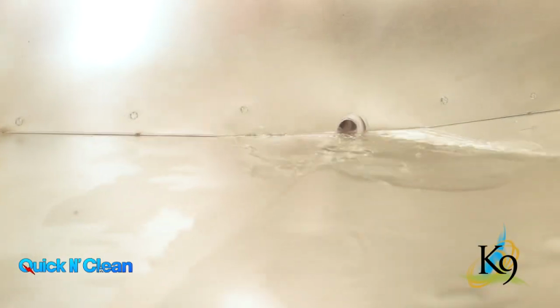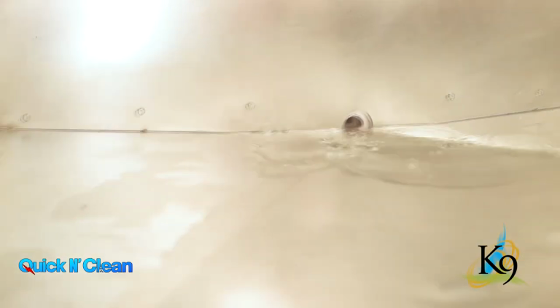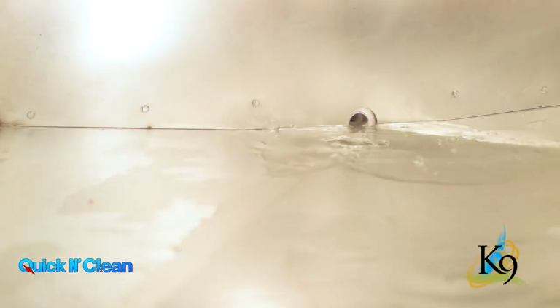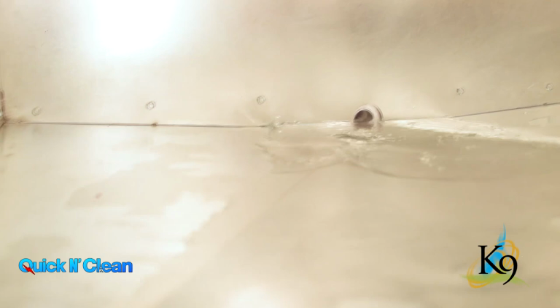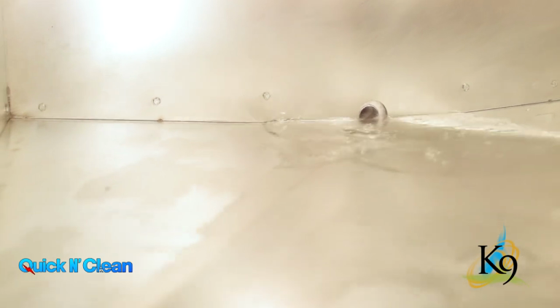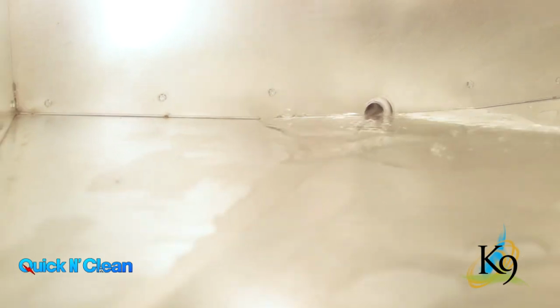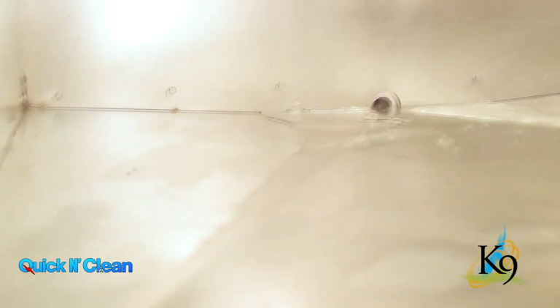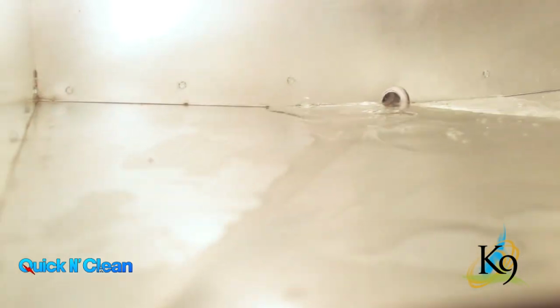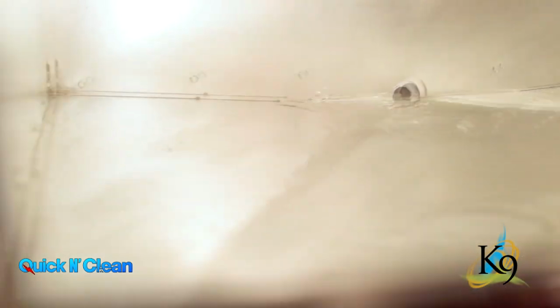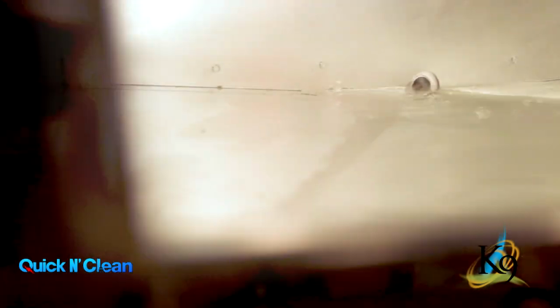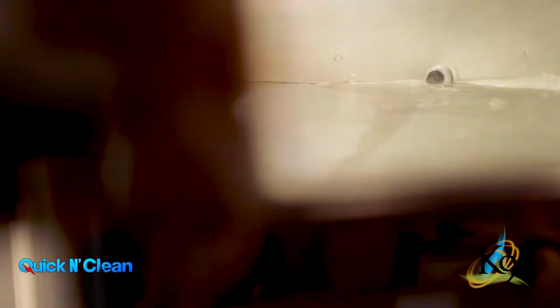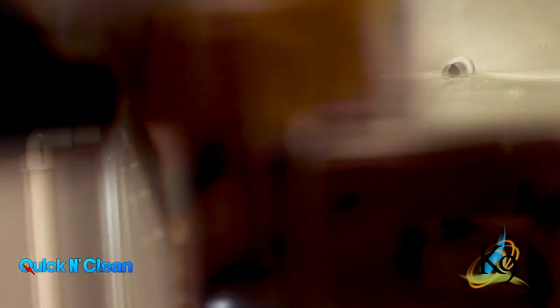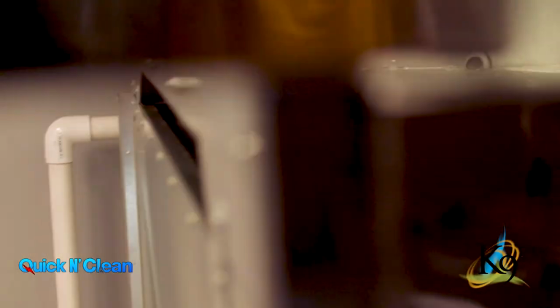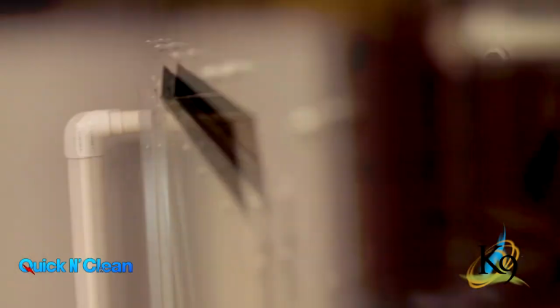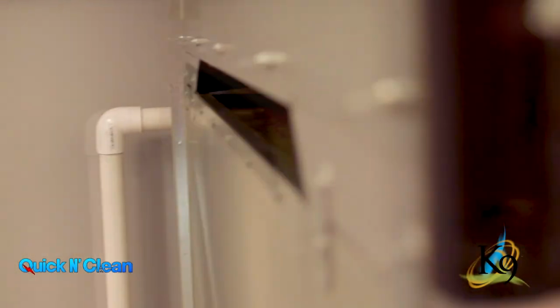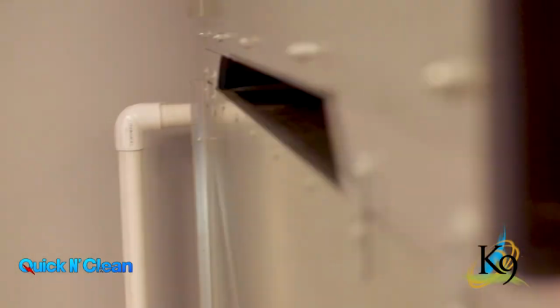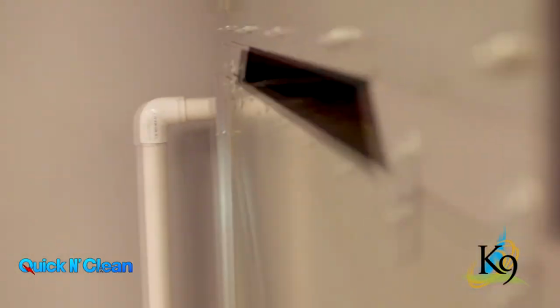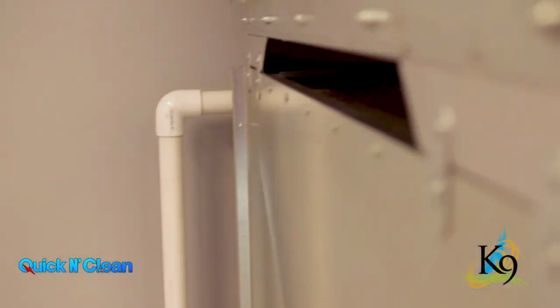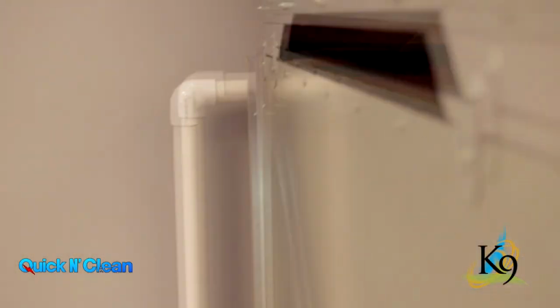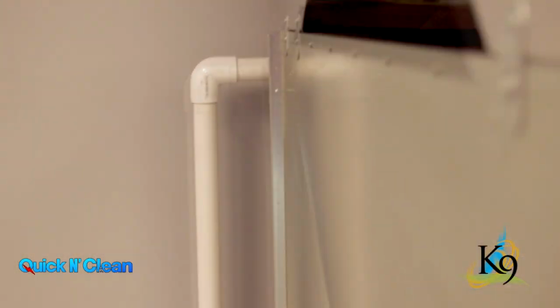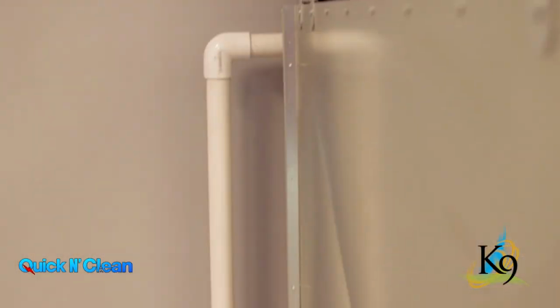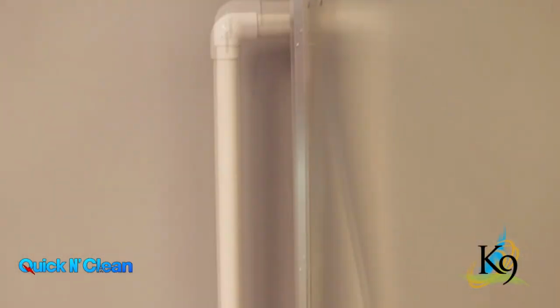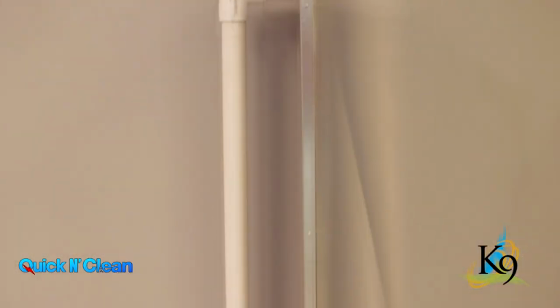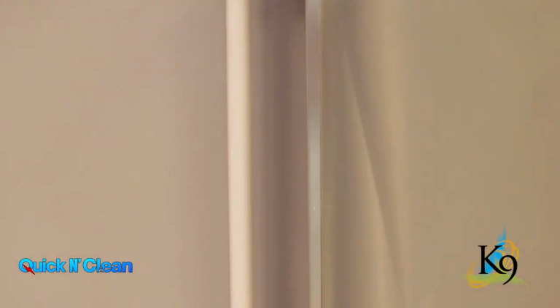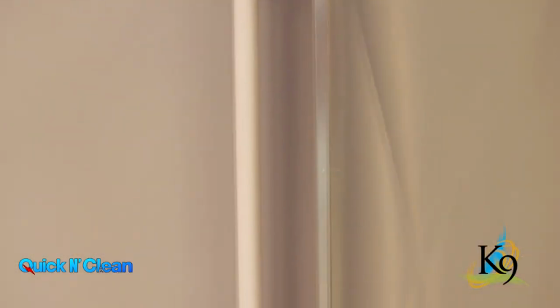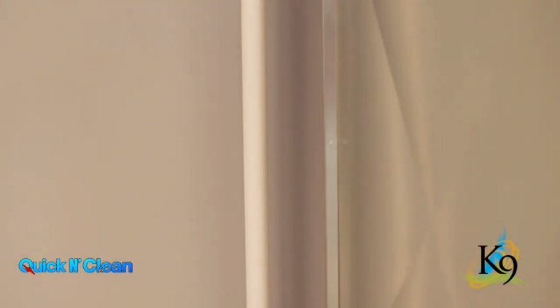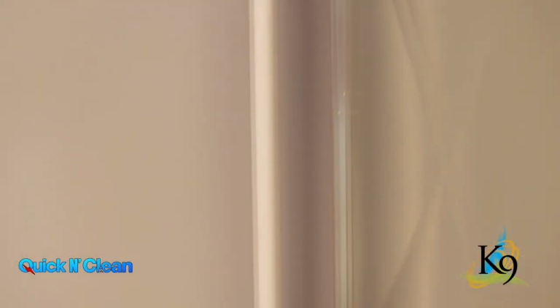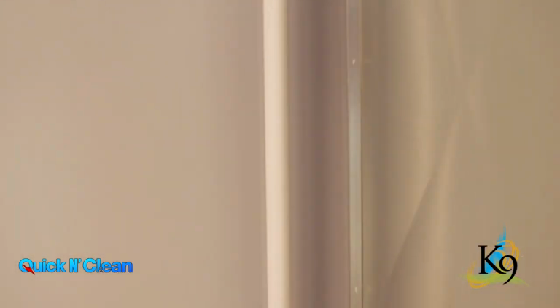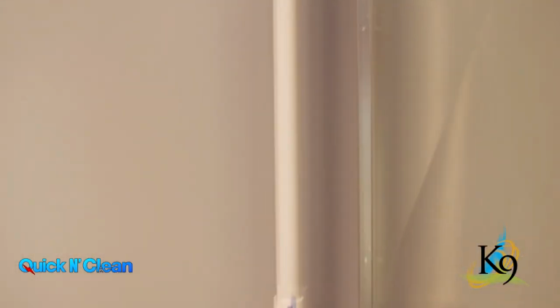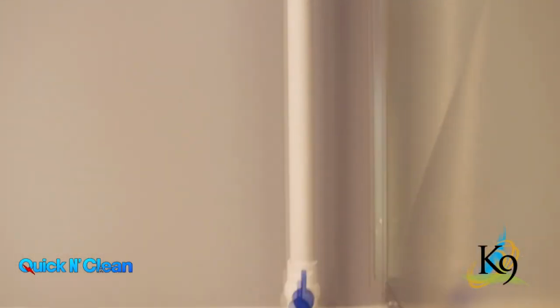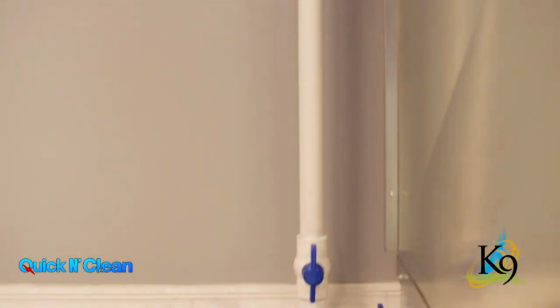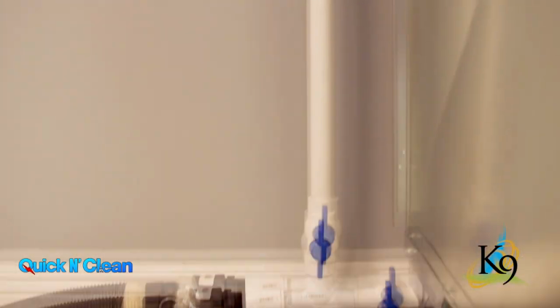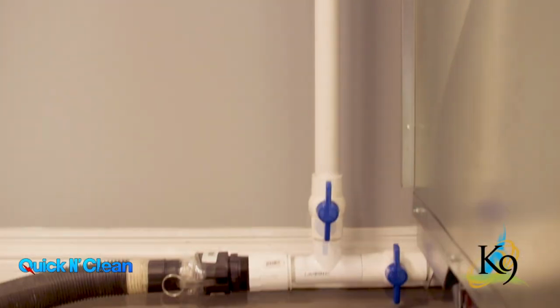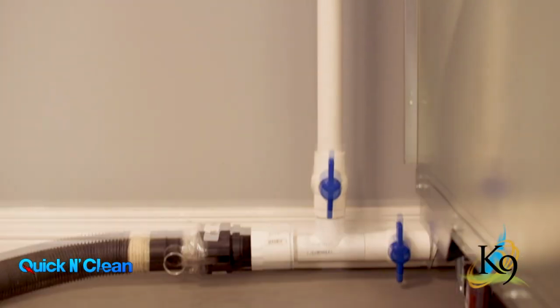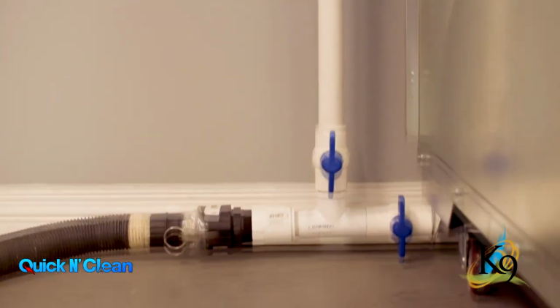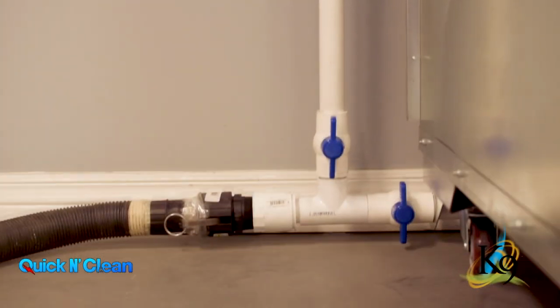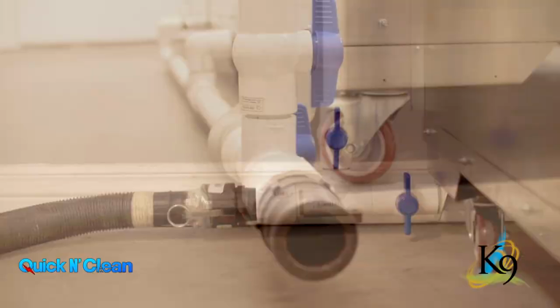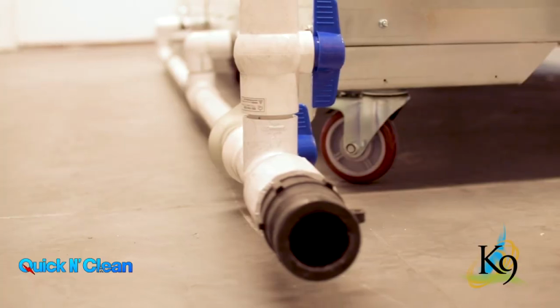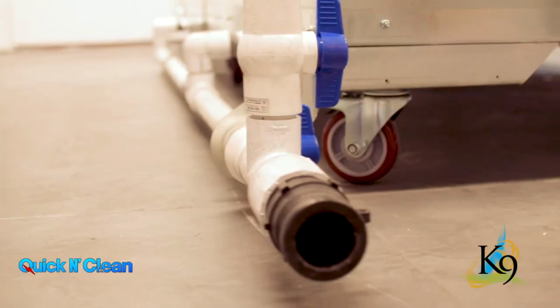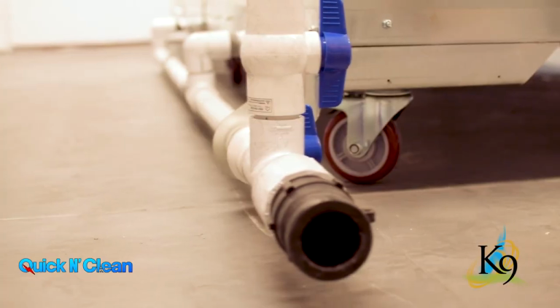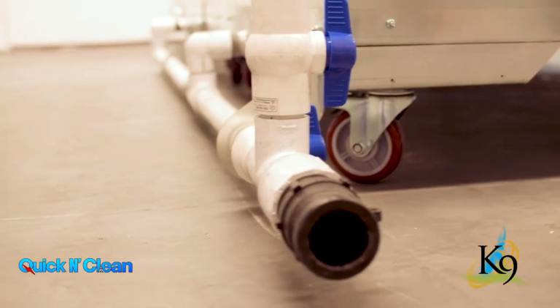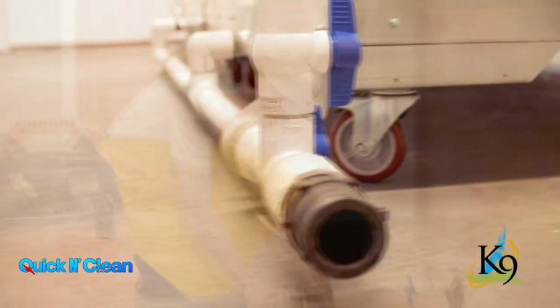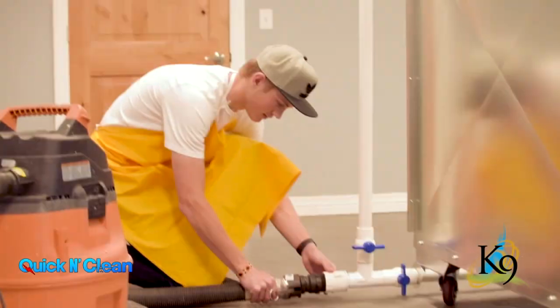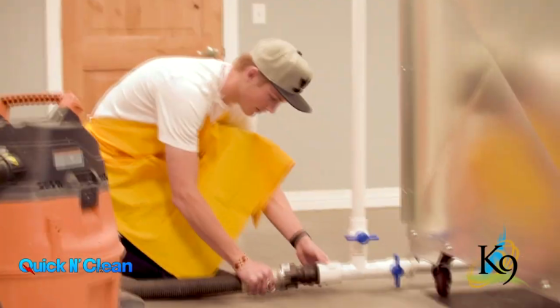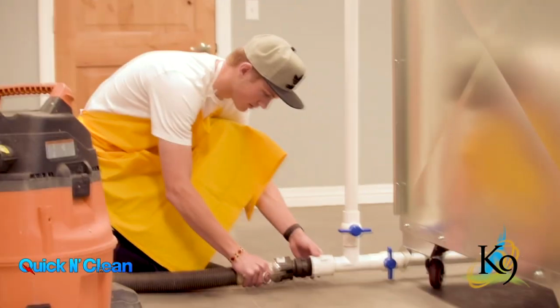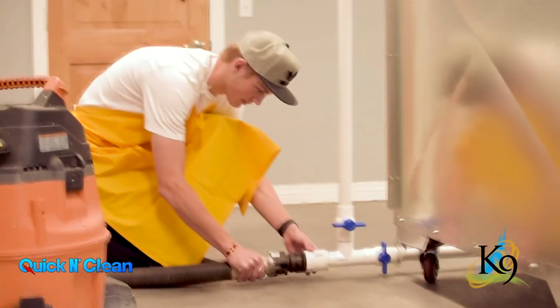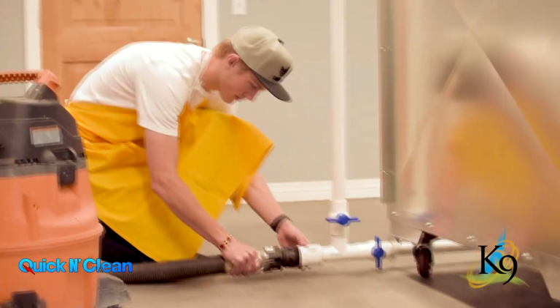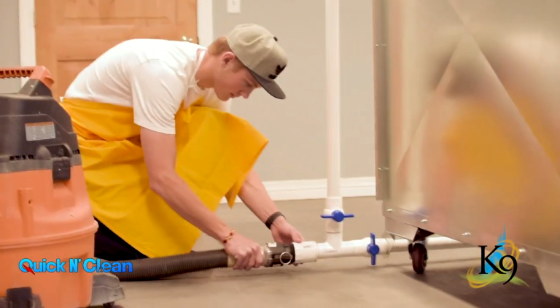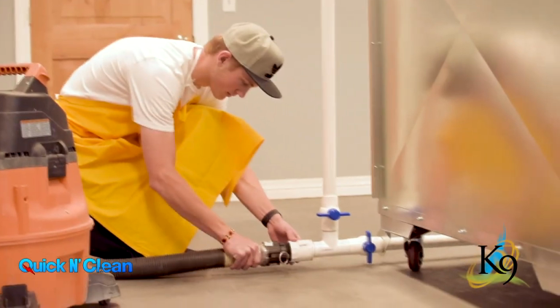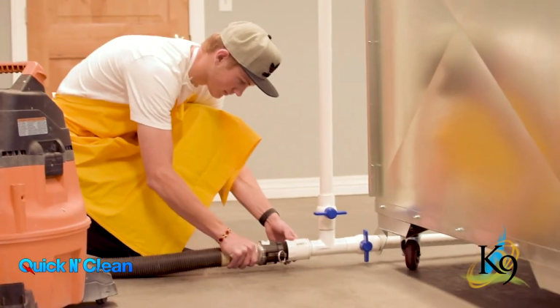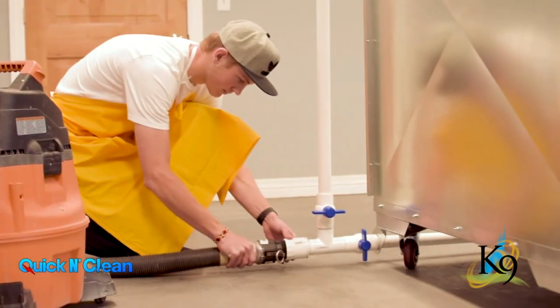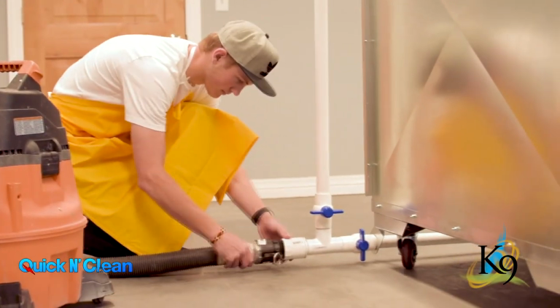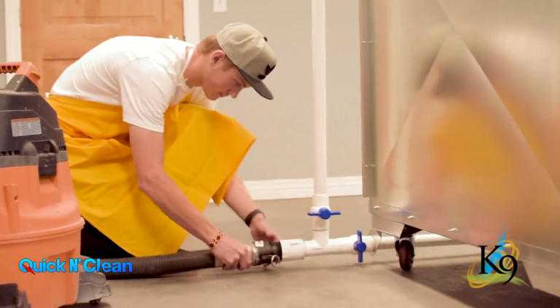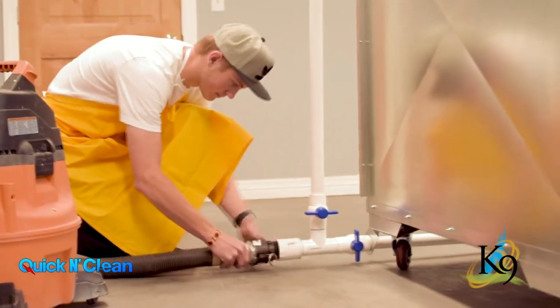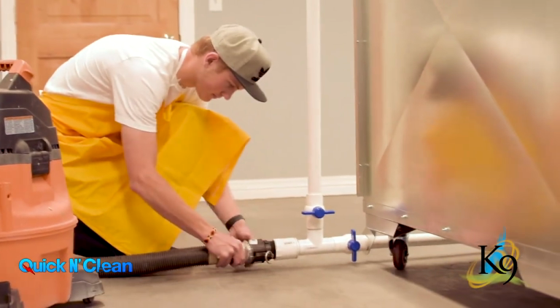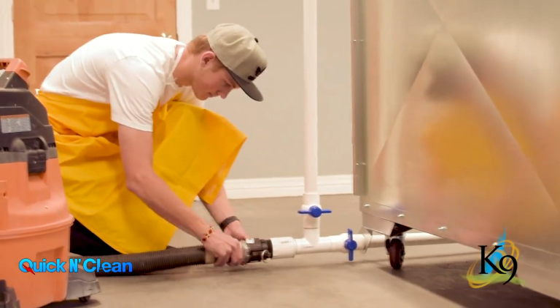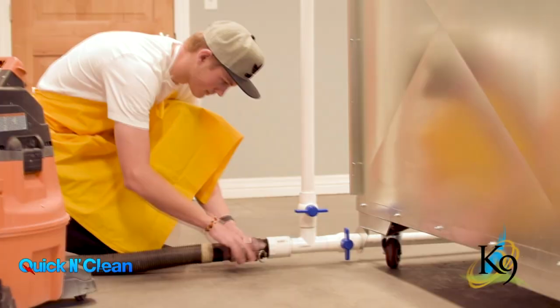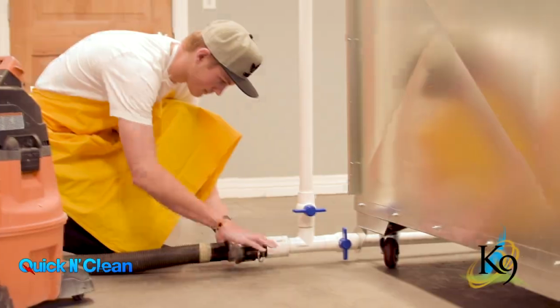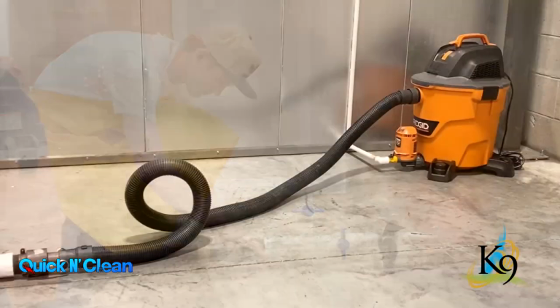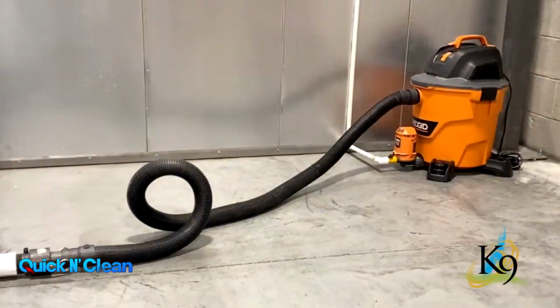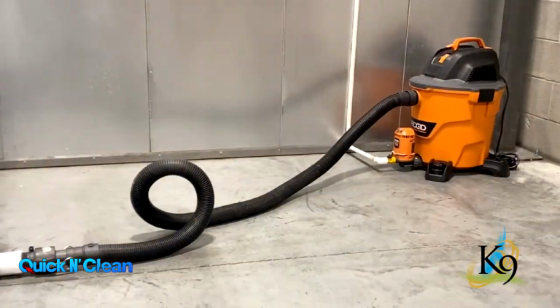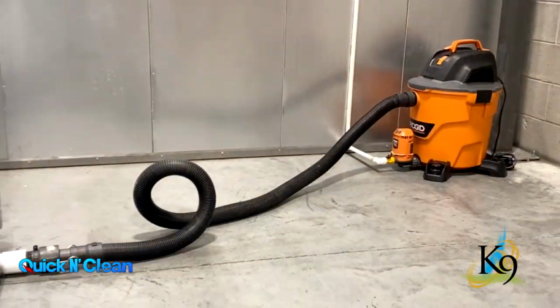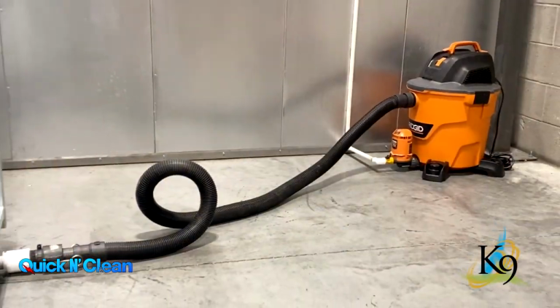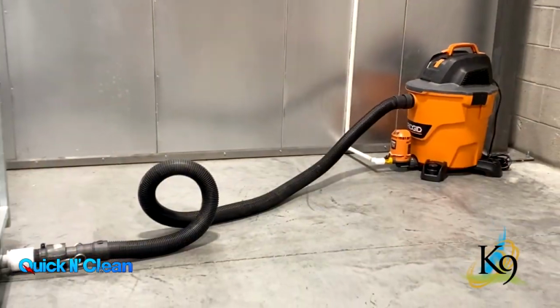The floors in the quick and clean kennels slope to the back, channeling liquid to a drain system, which is evacuated by a wet vacuum.